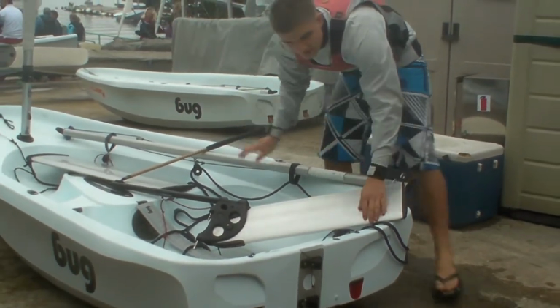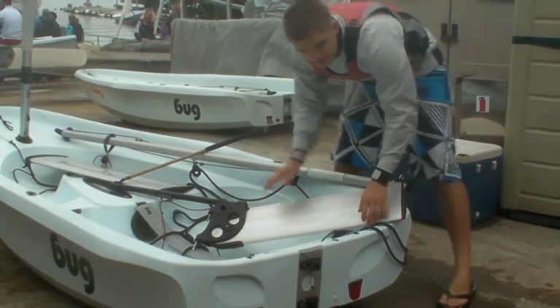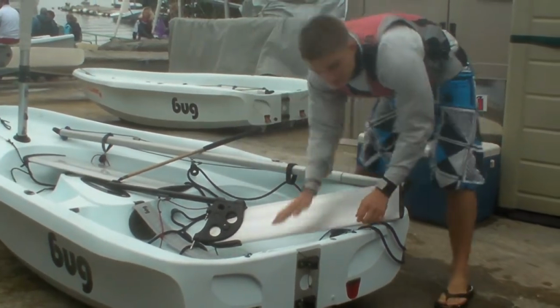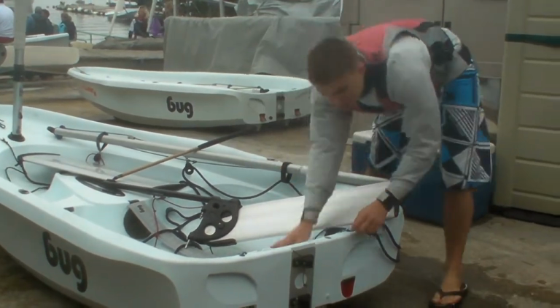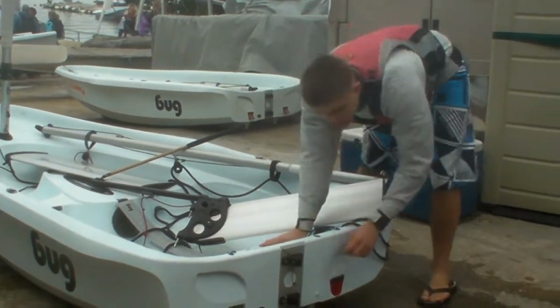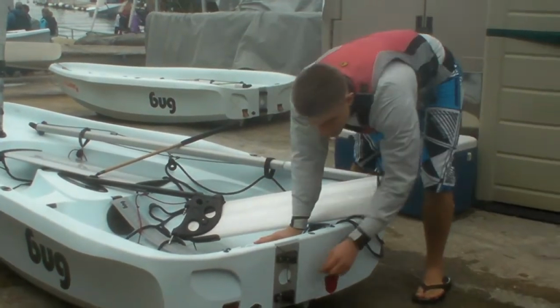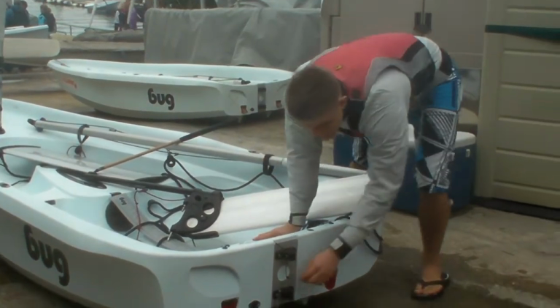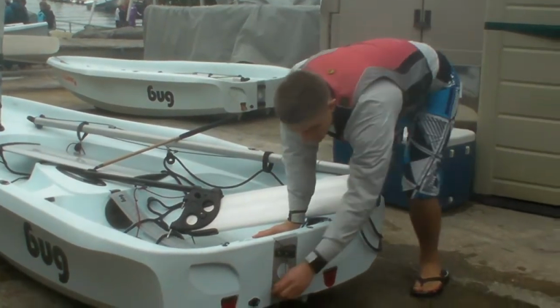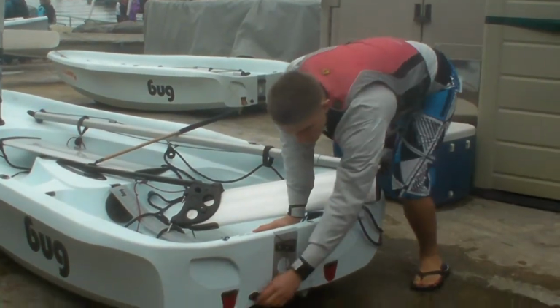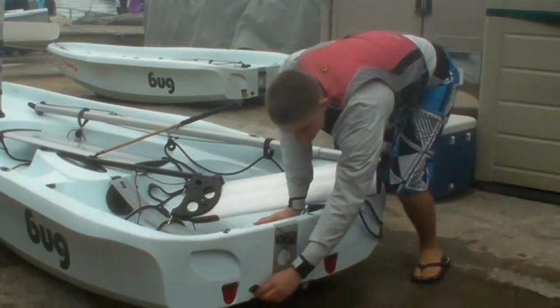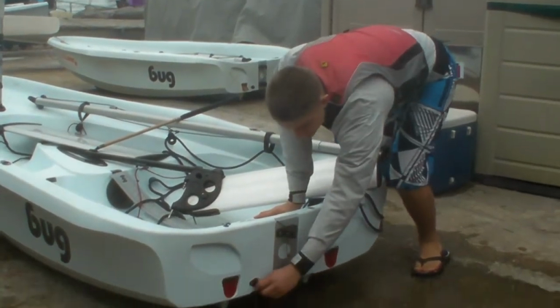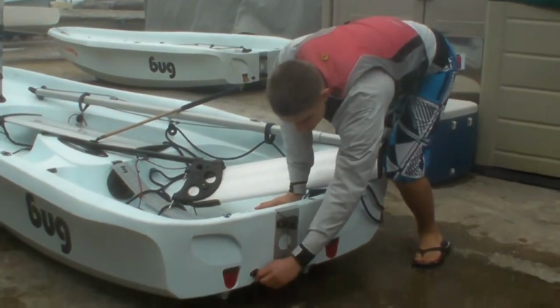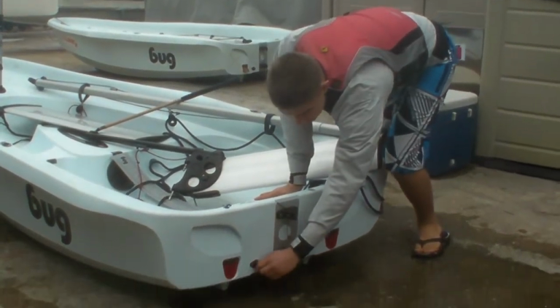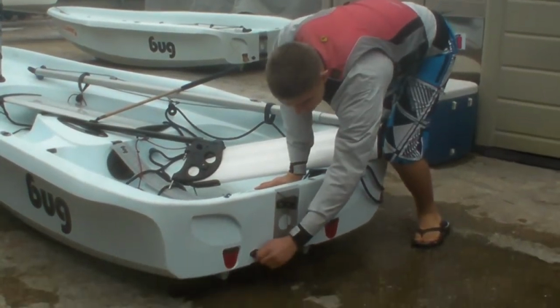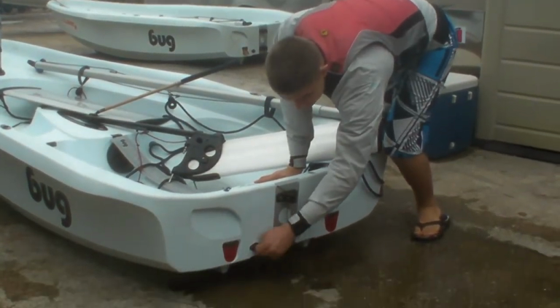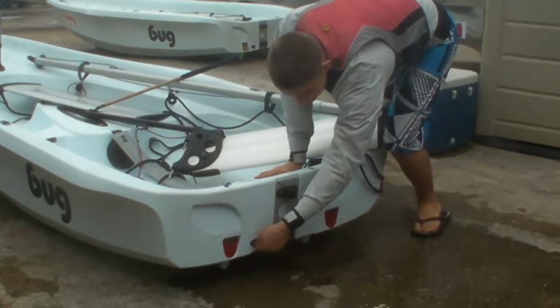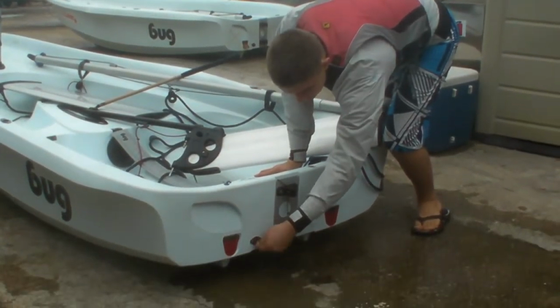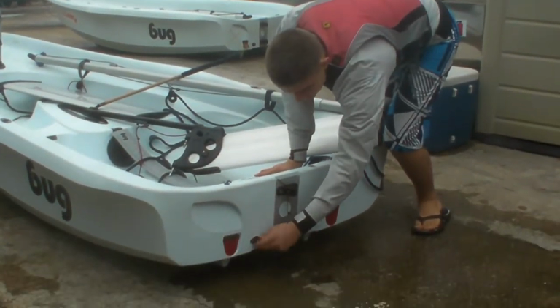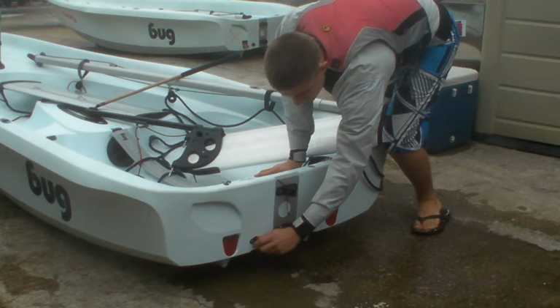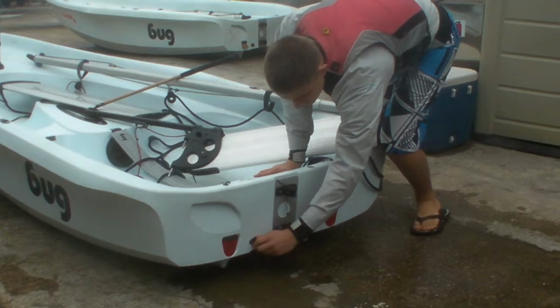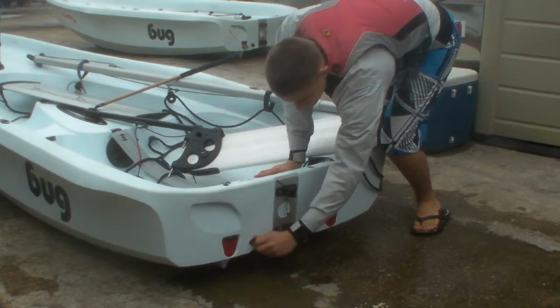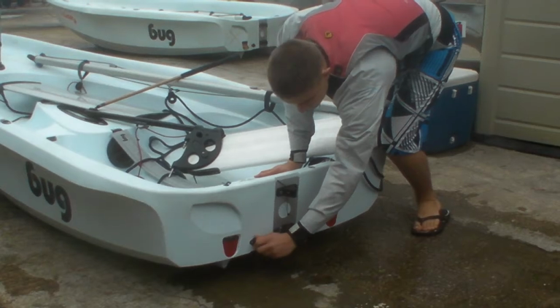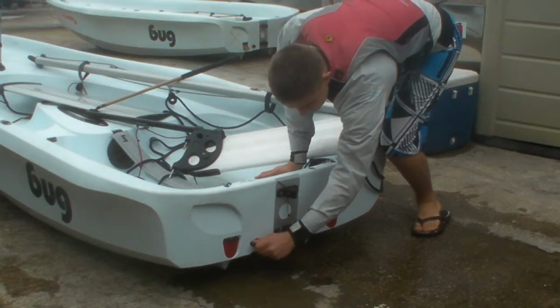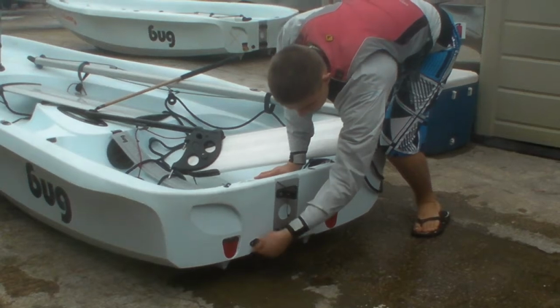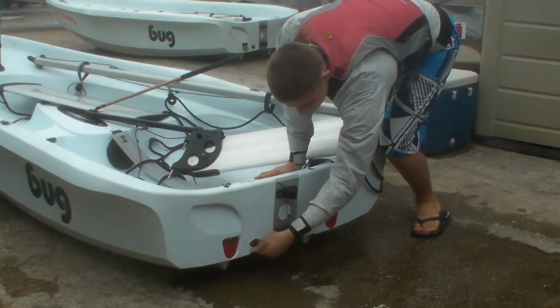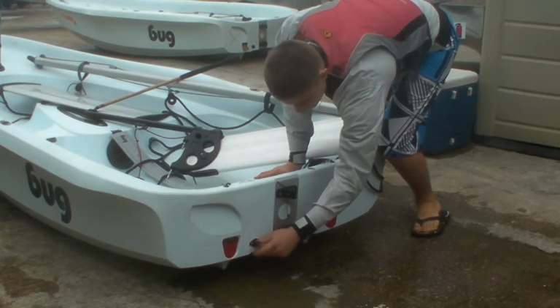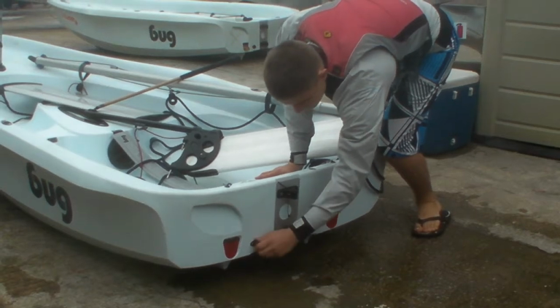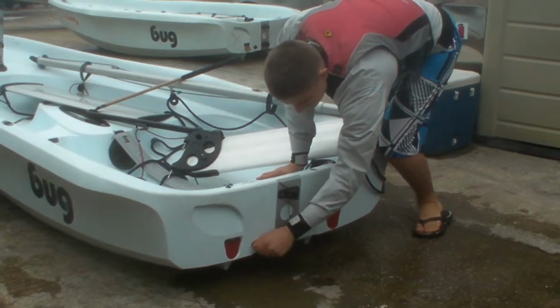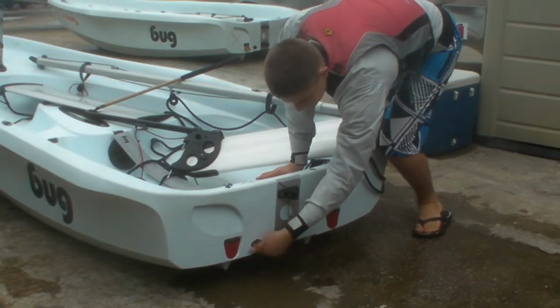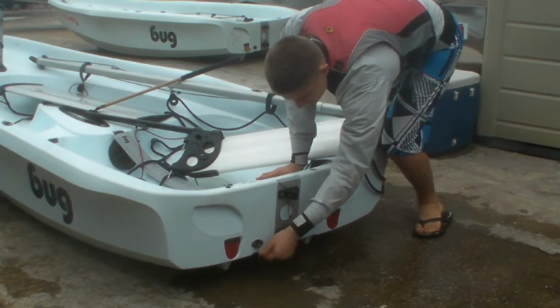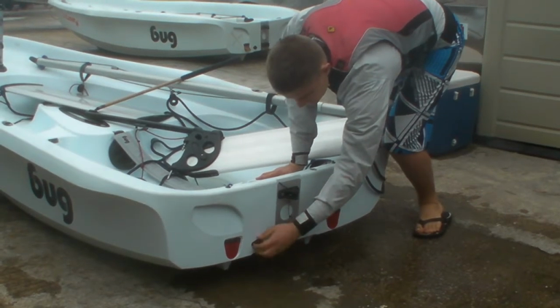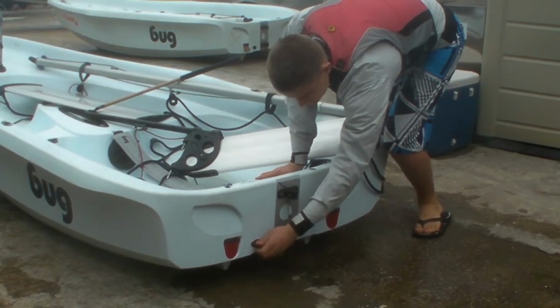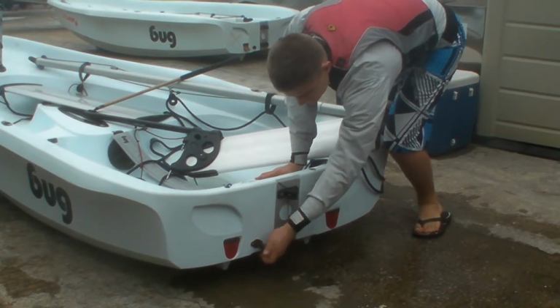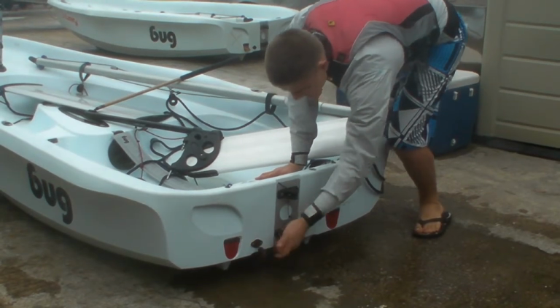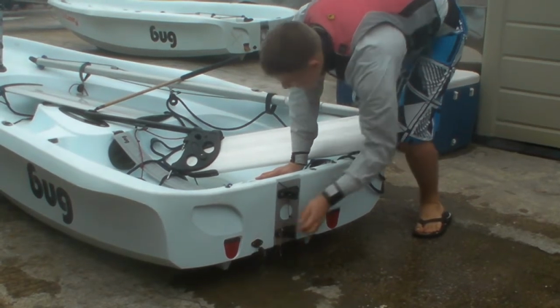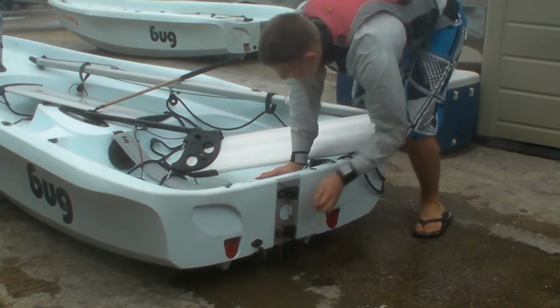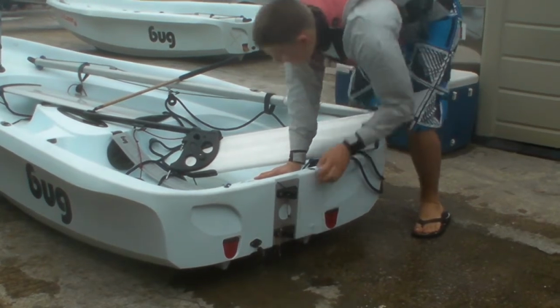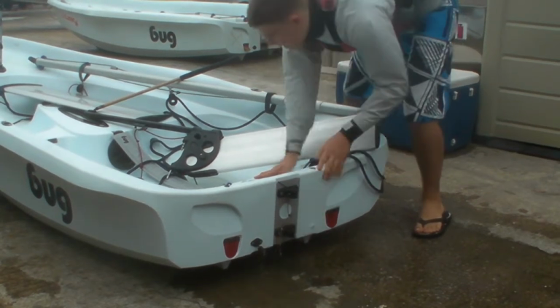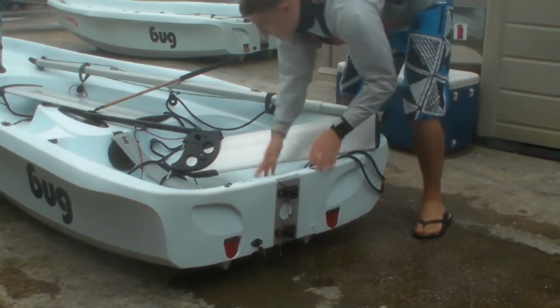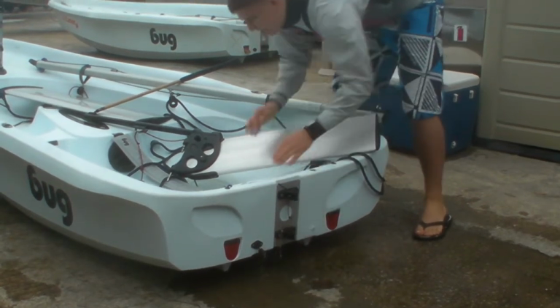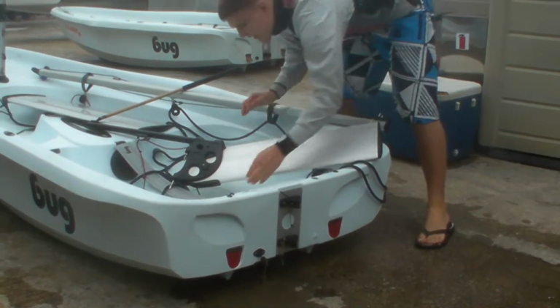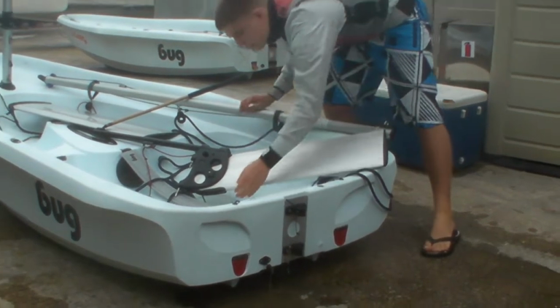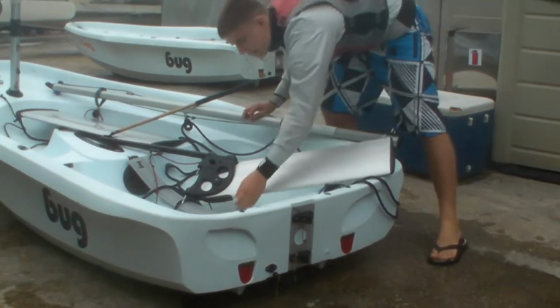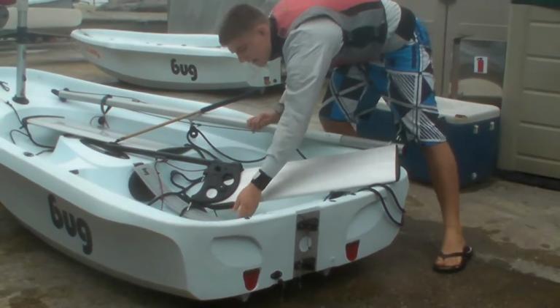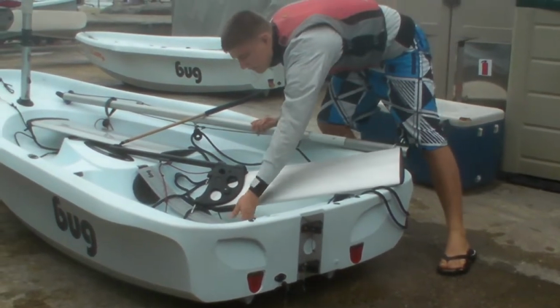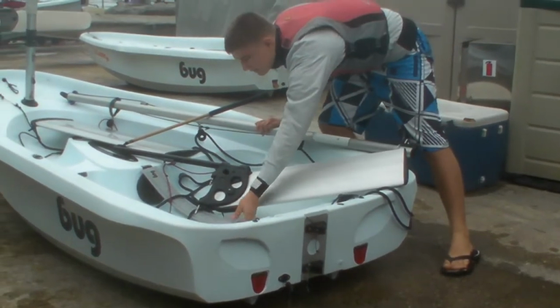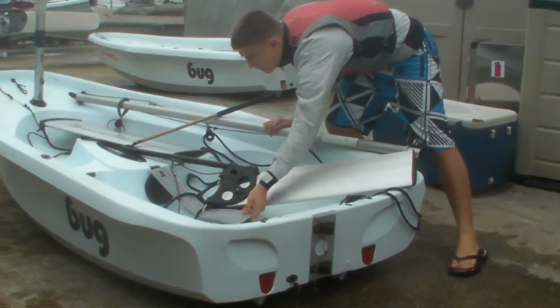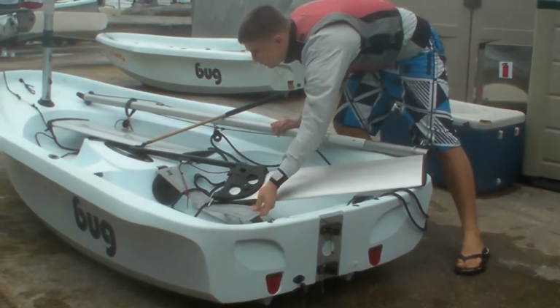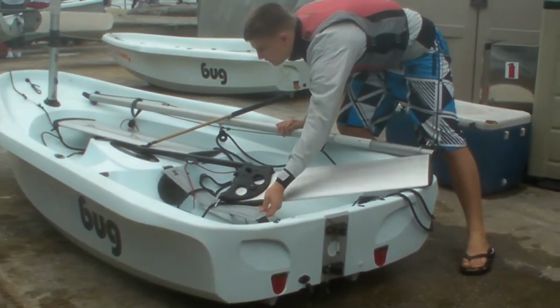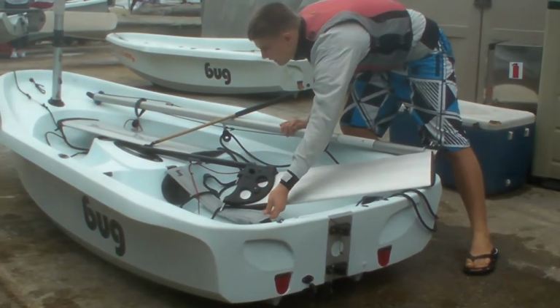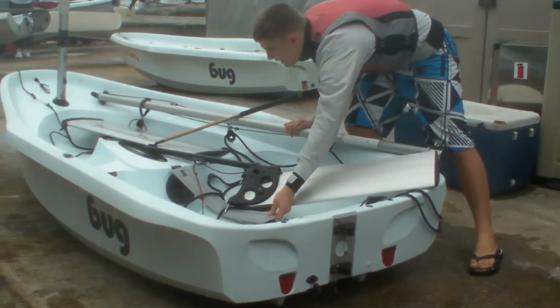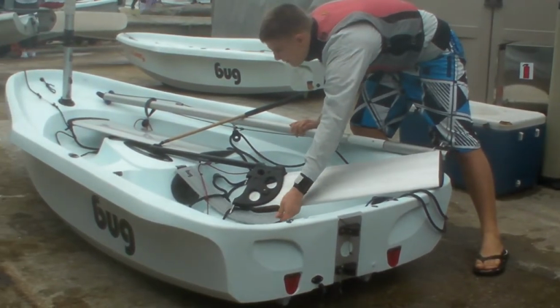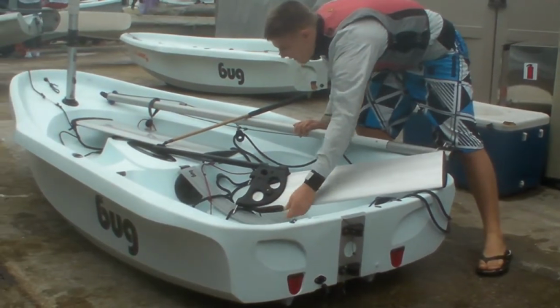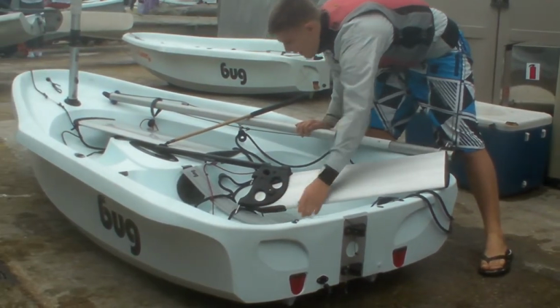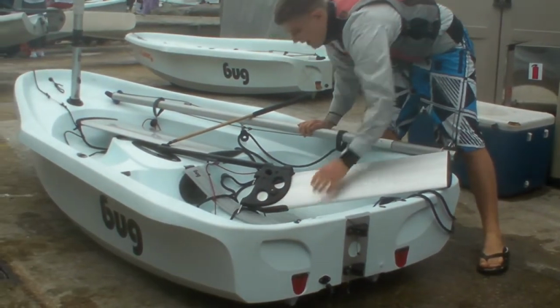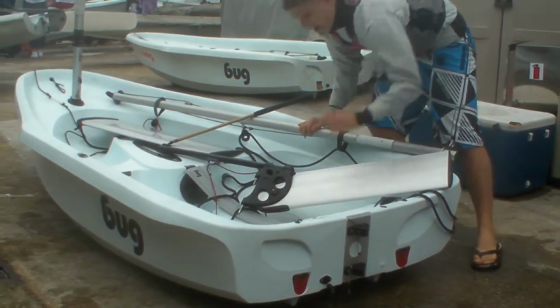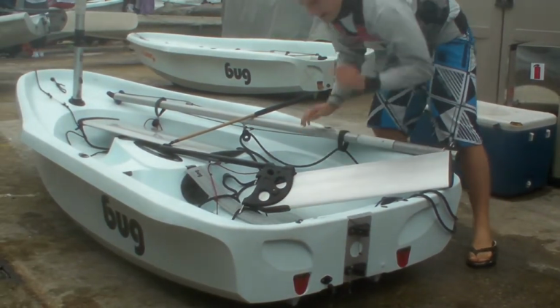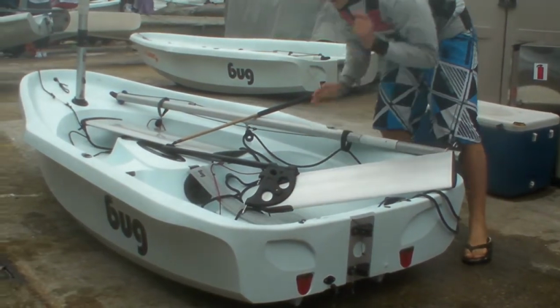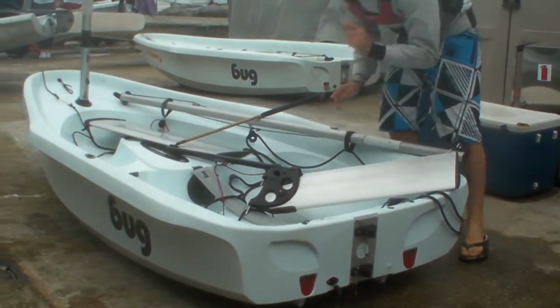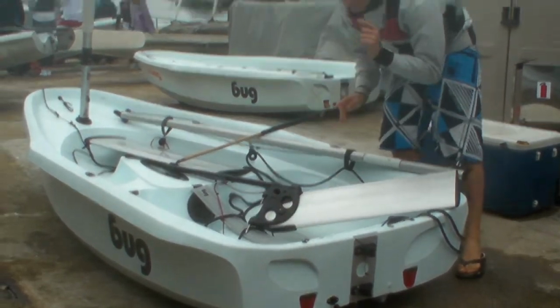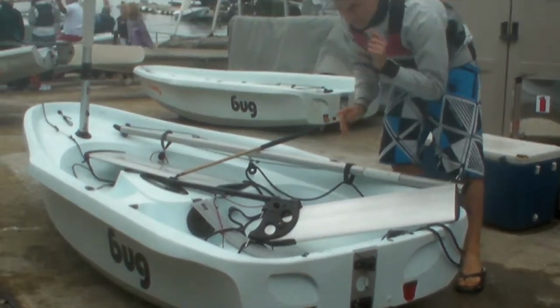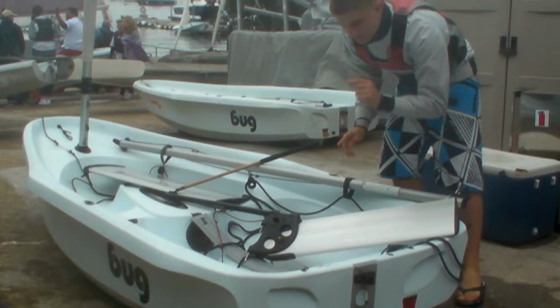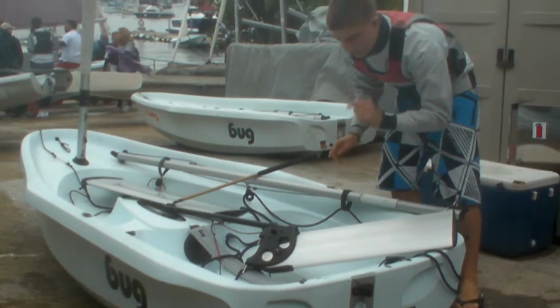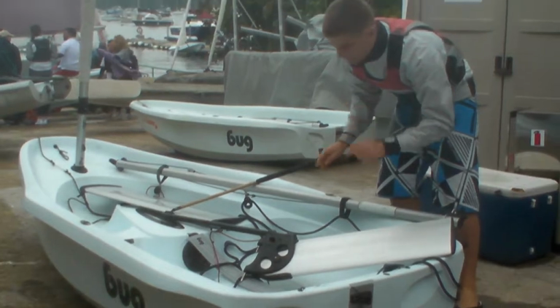Down here we have the bun. Here we have the toe strap. And now I'm going to rig the boat.